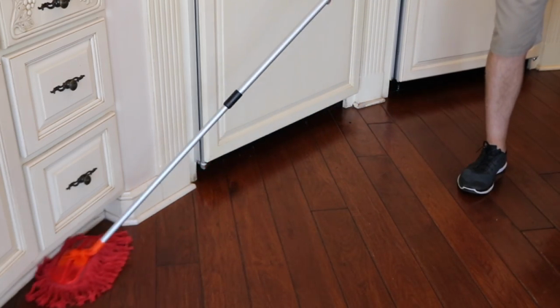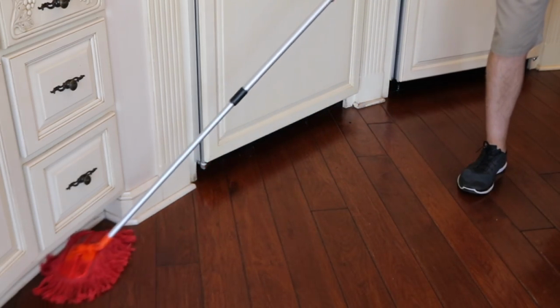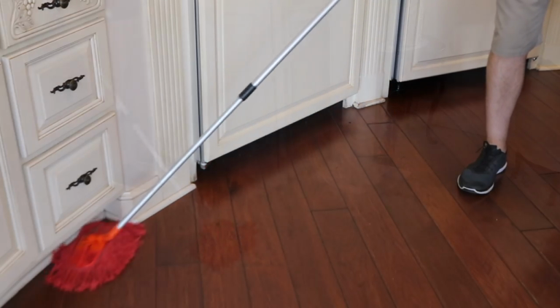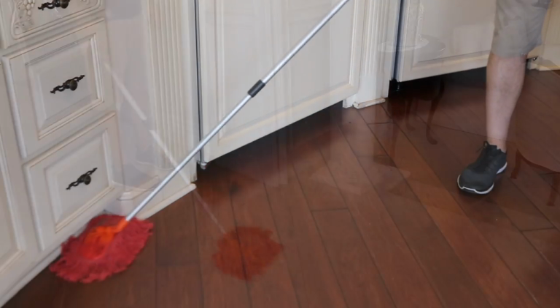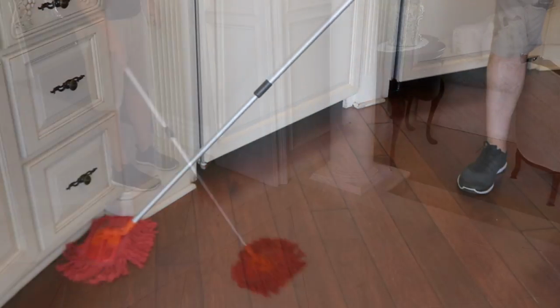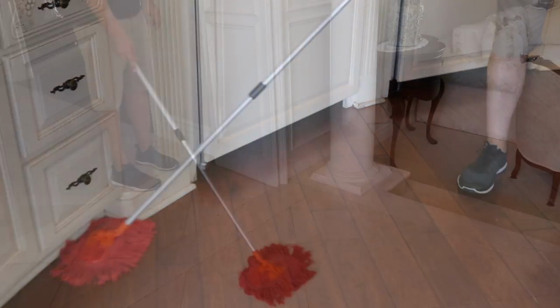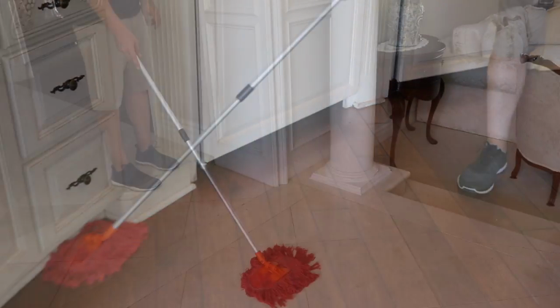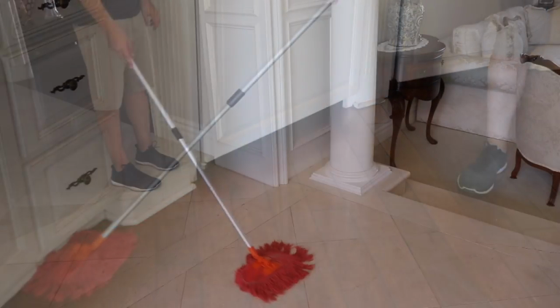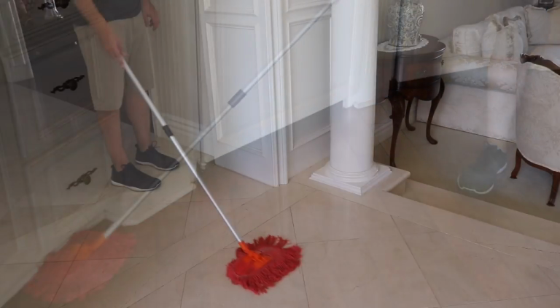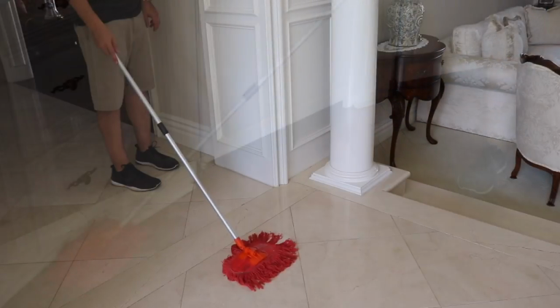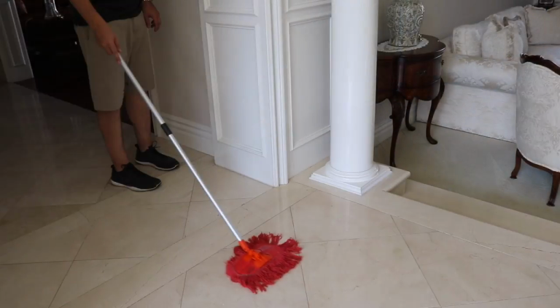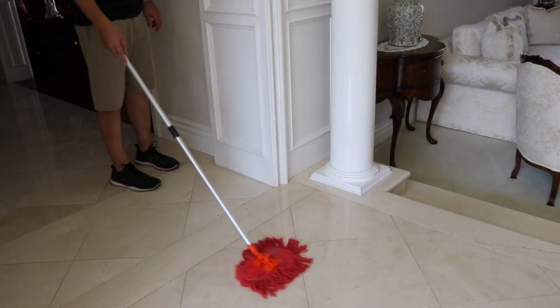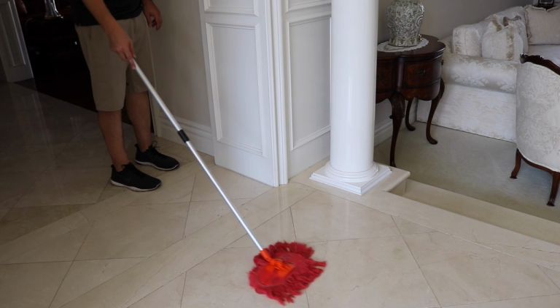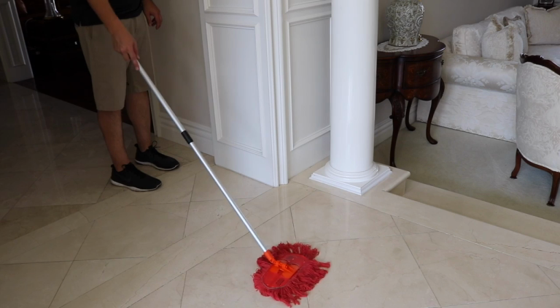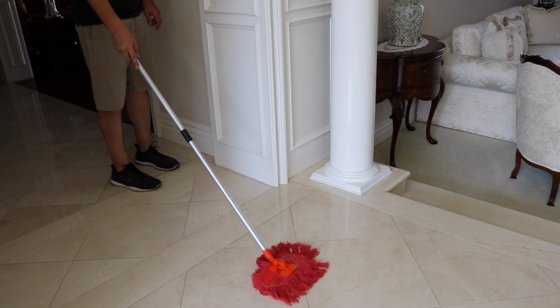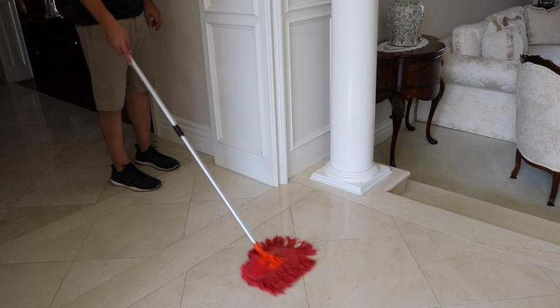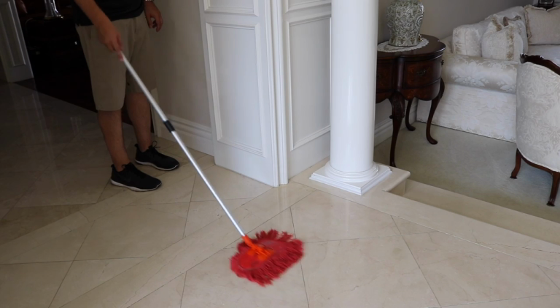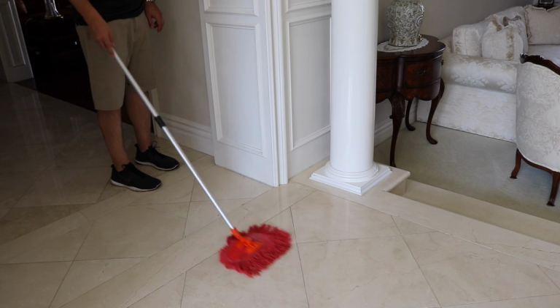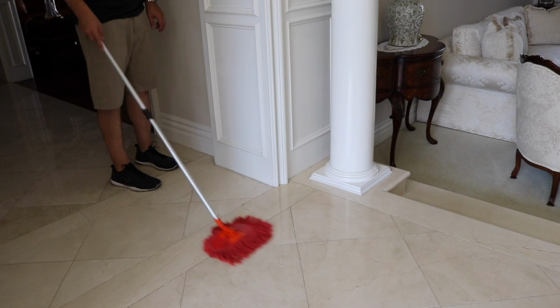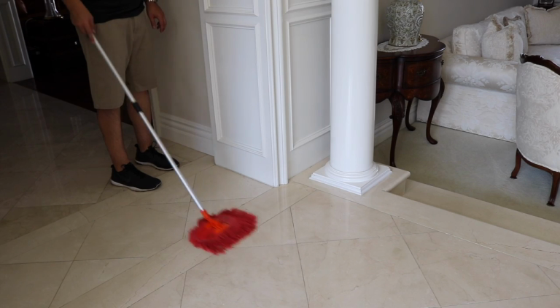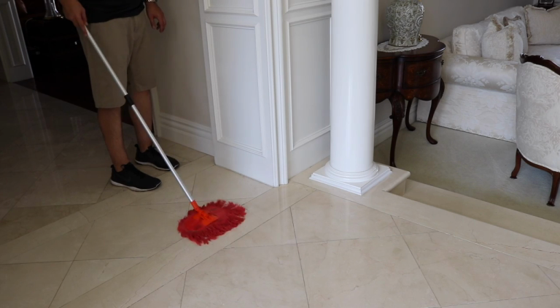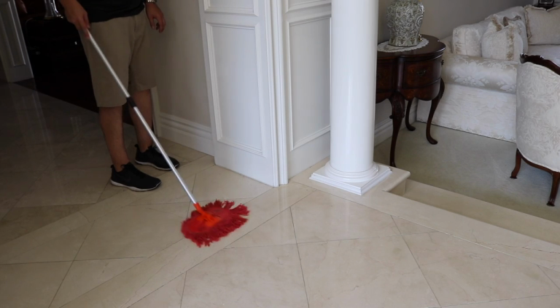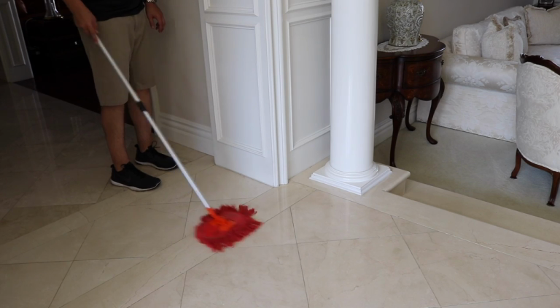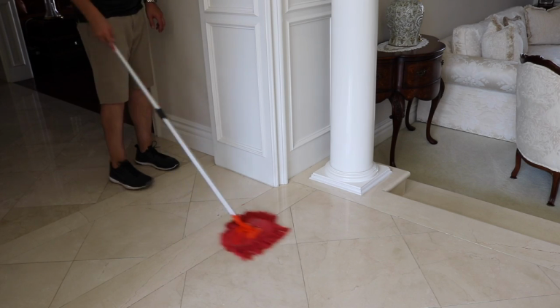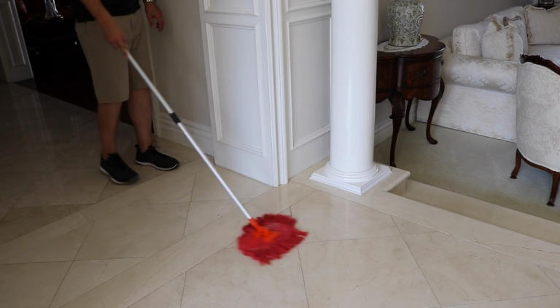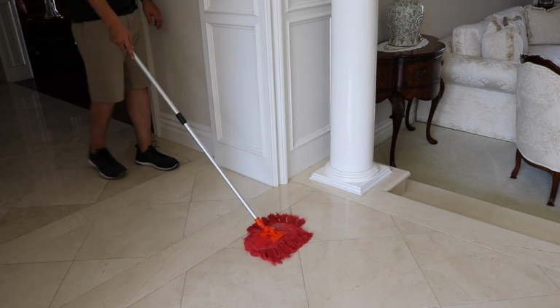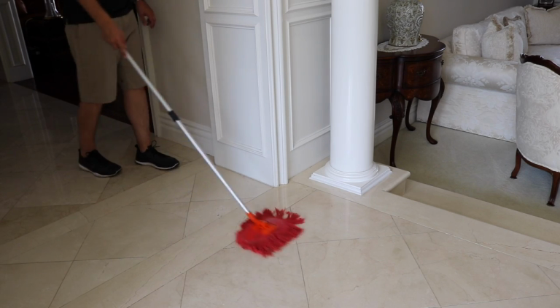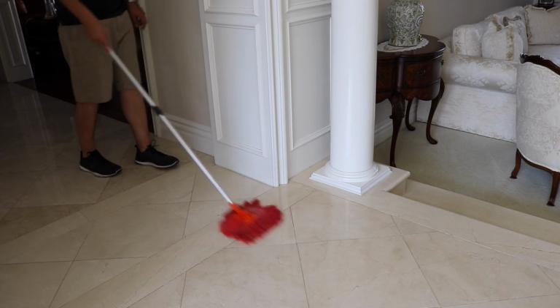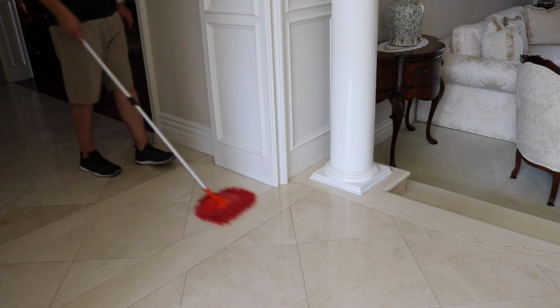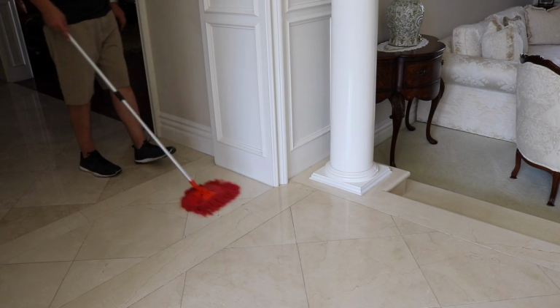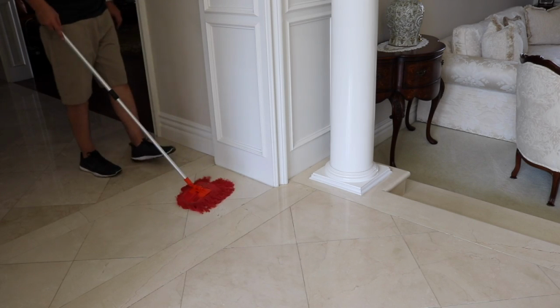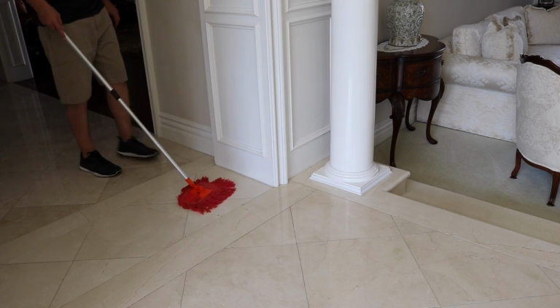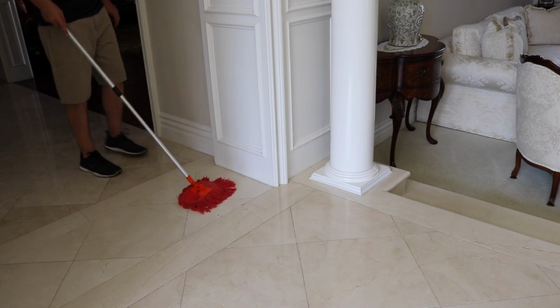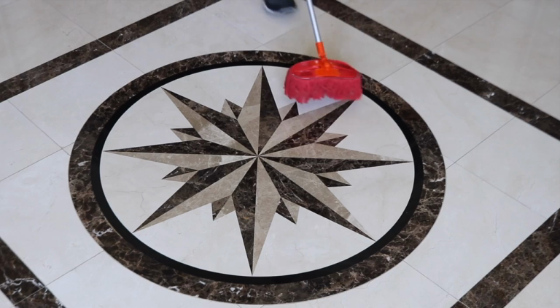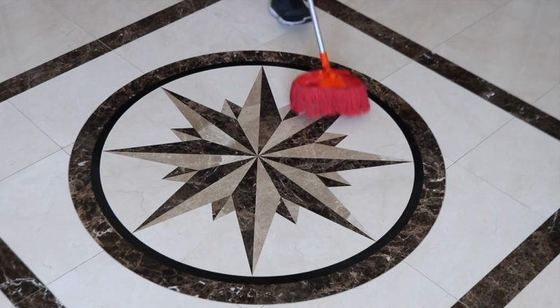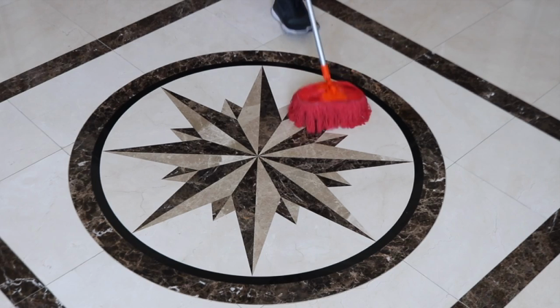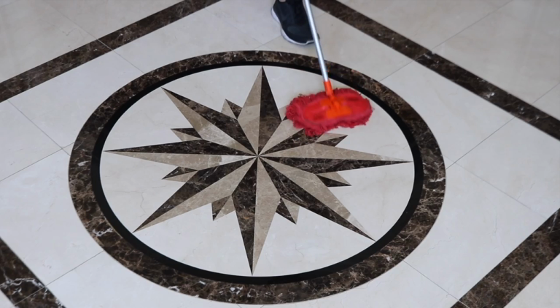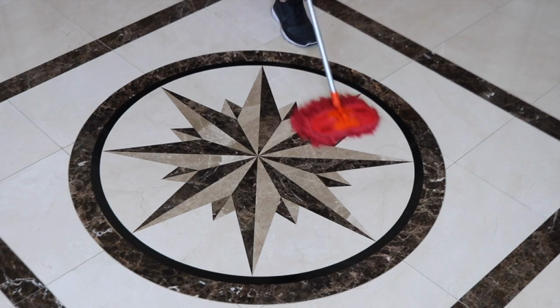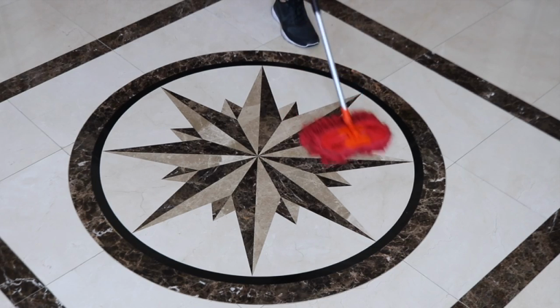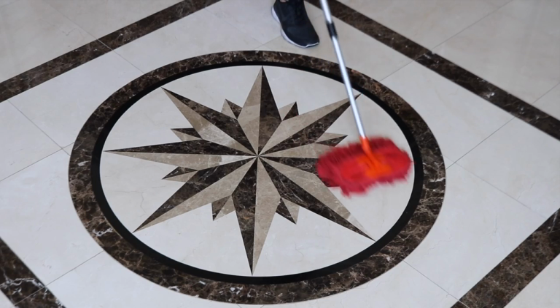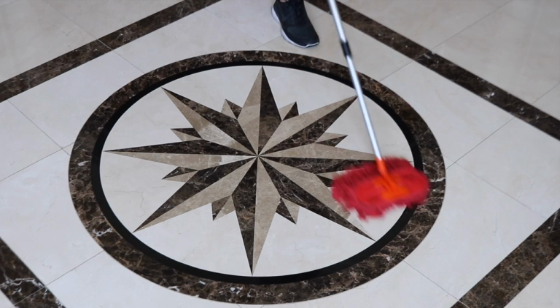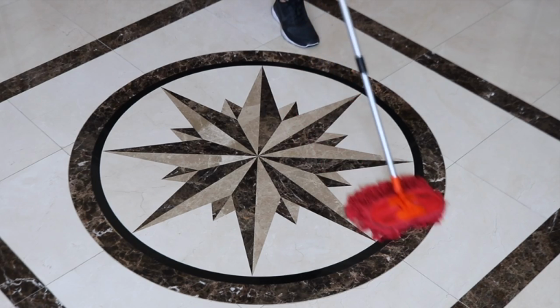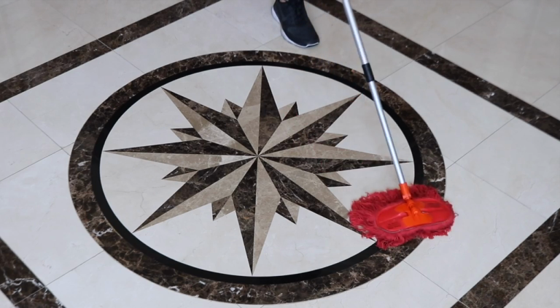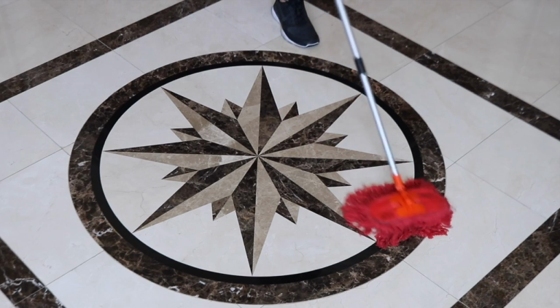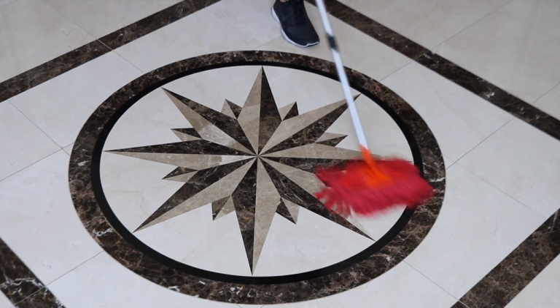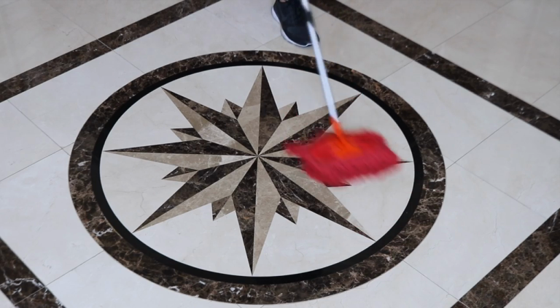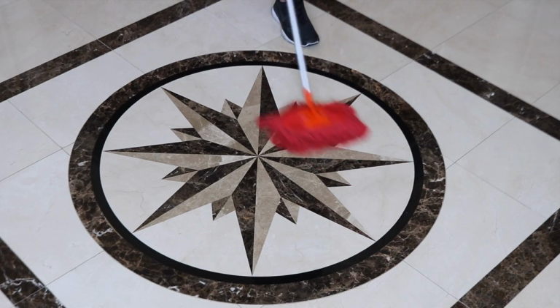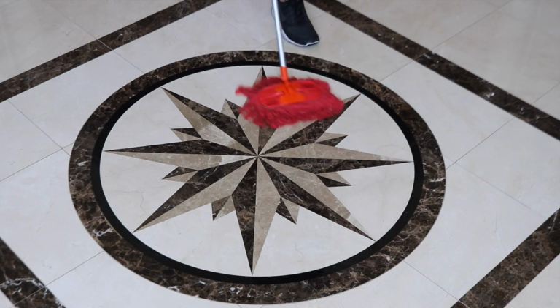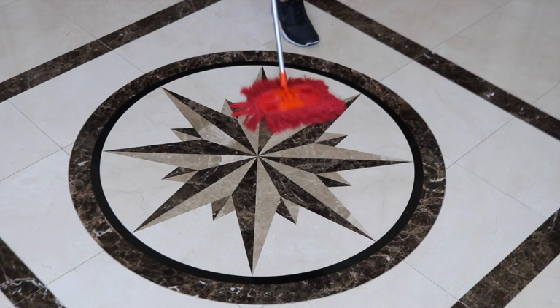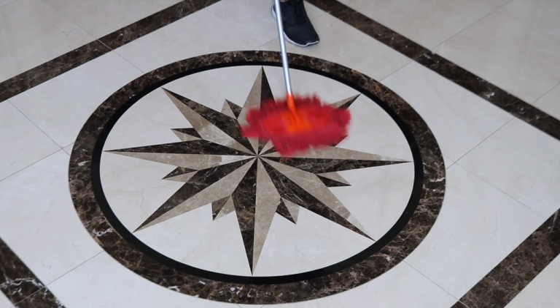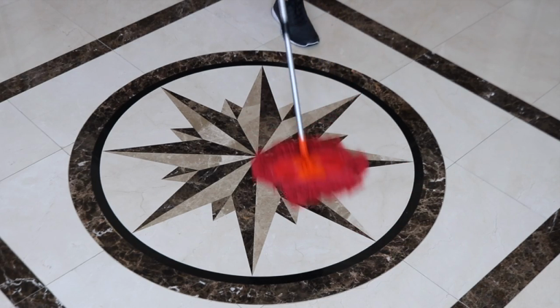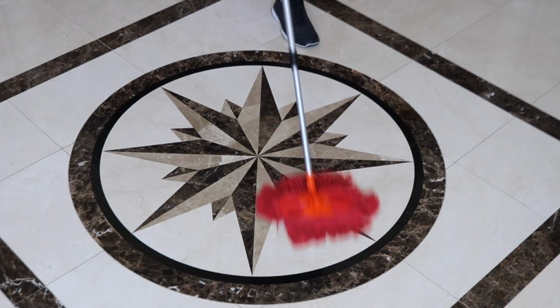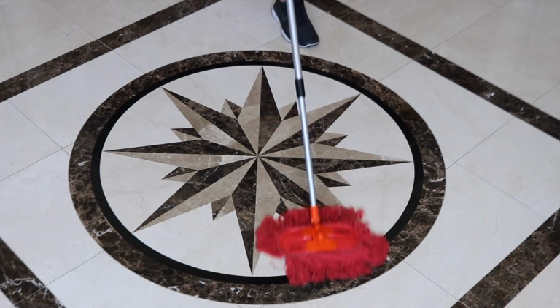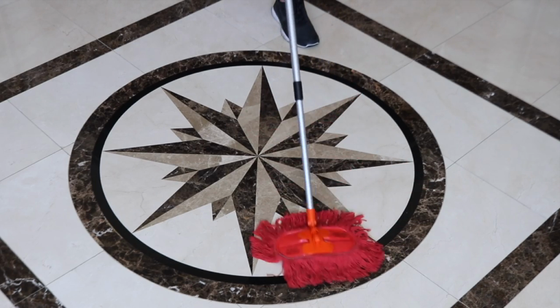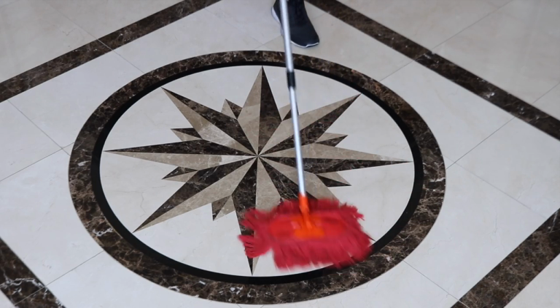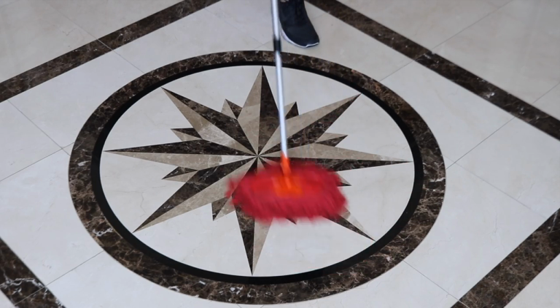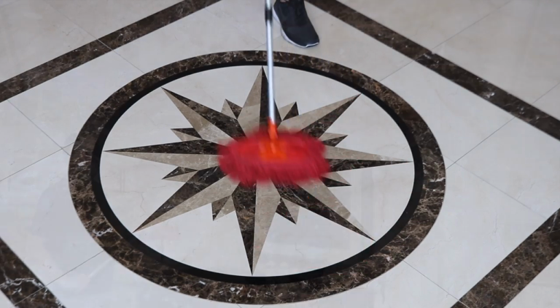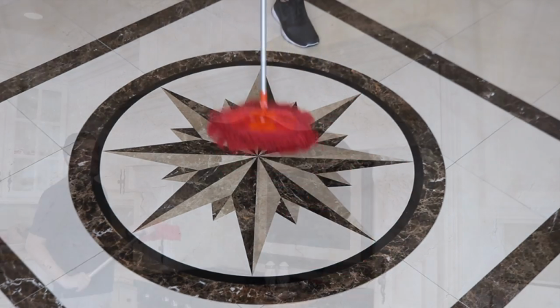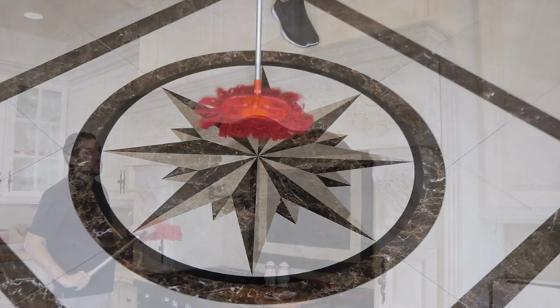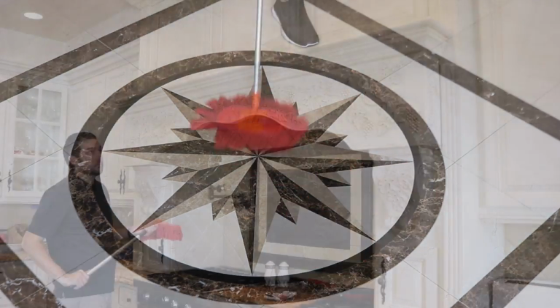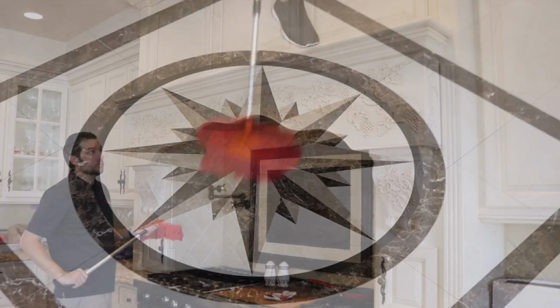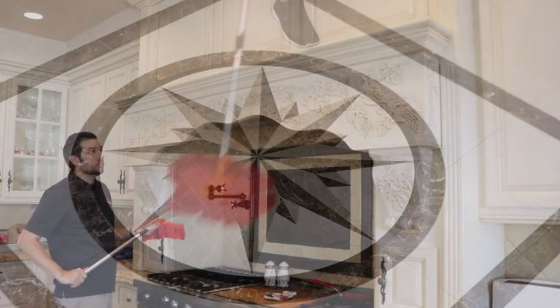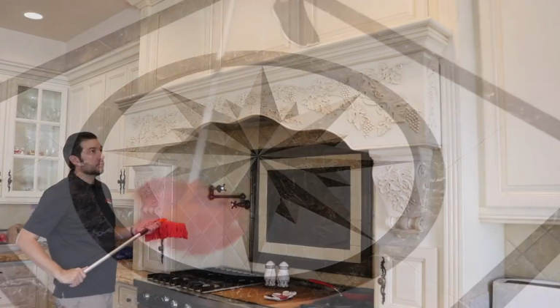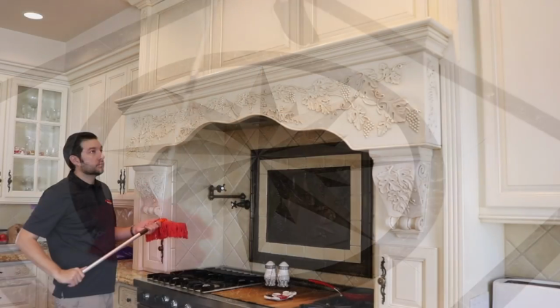The cotton mop easily picks up dust on hardwood, stone, and tile floors. You will find countless uses for this handy and clever household duster.